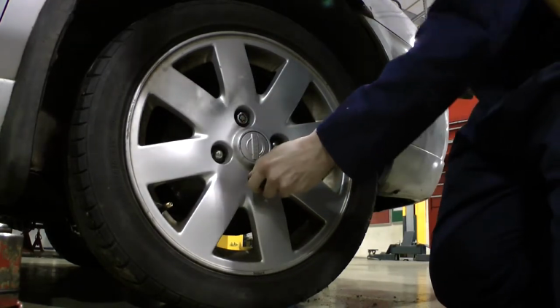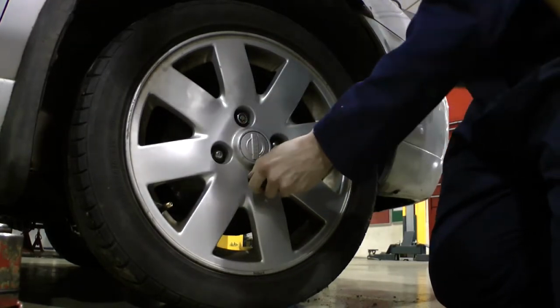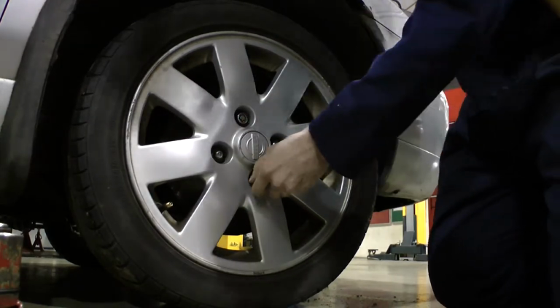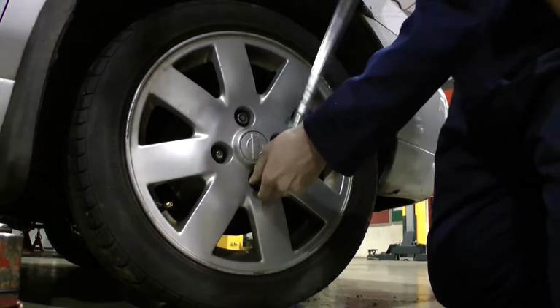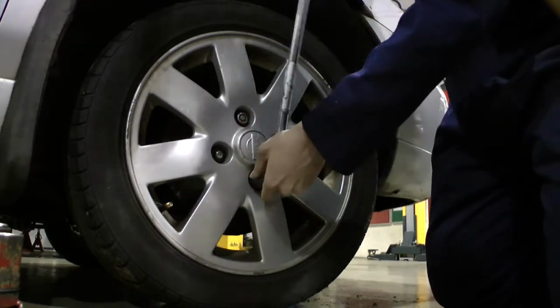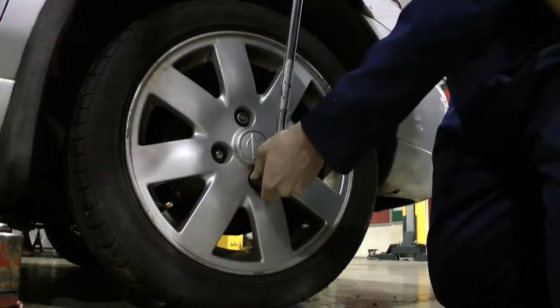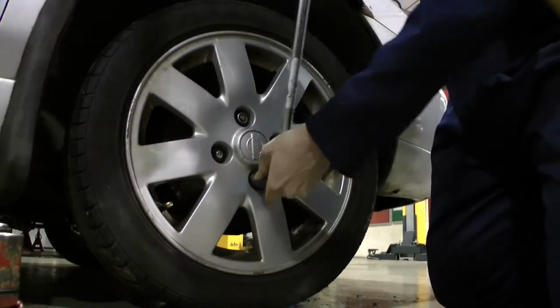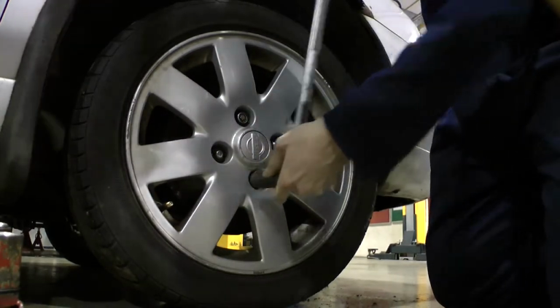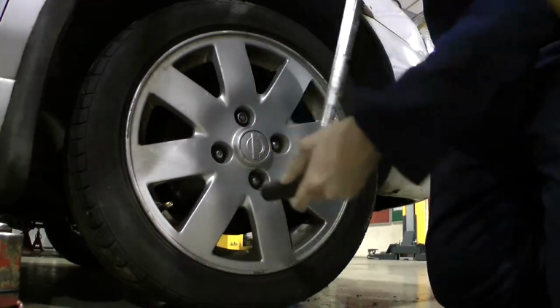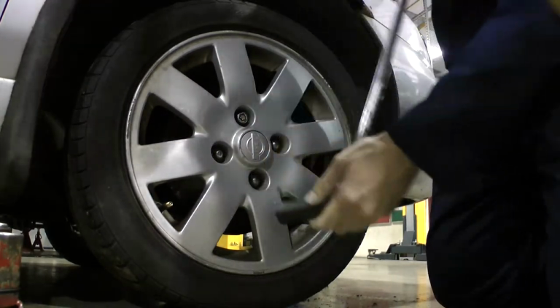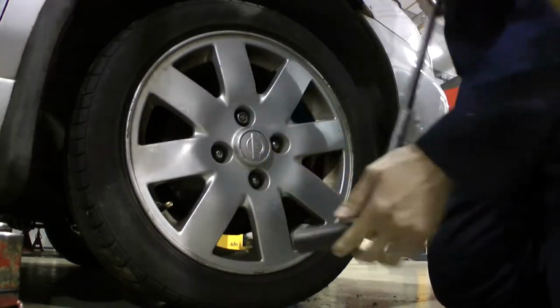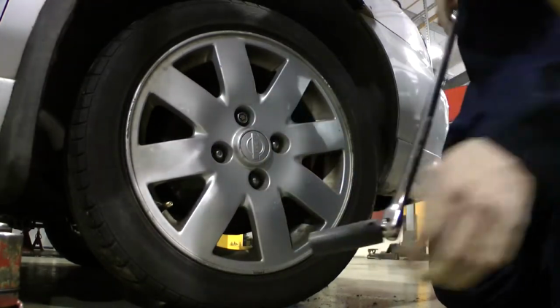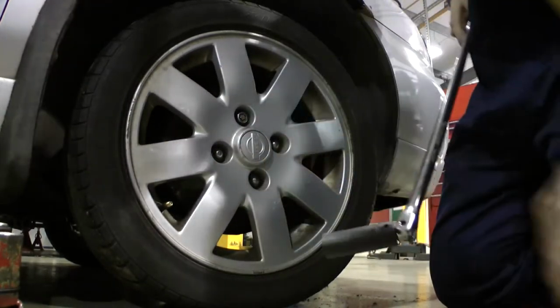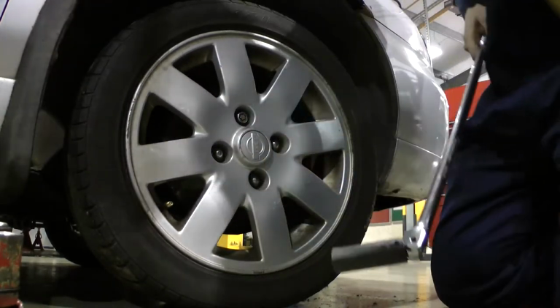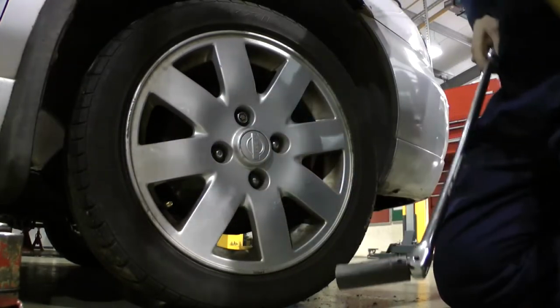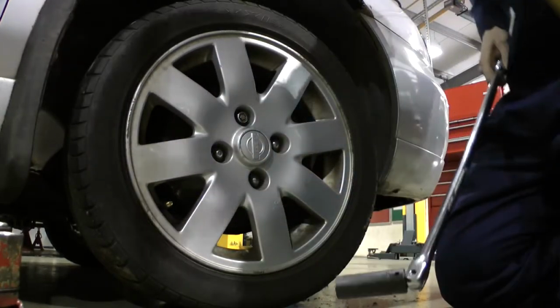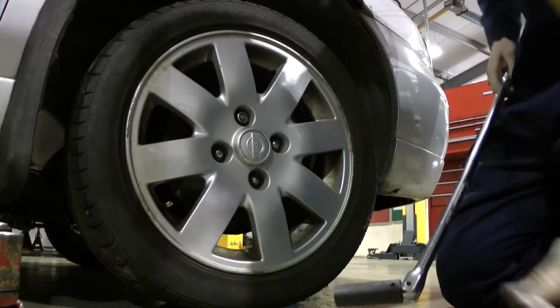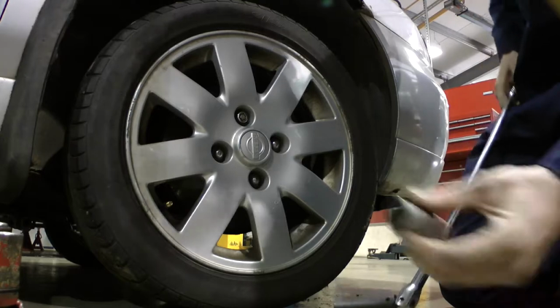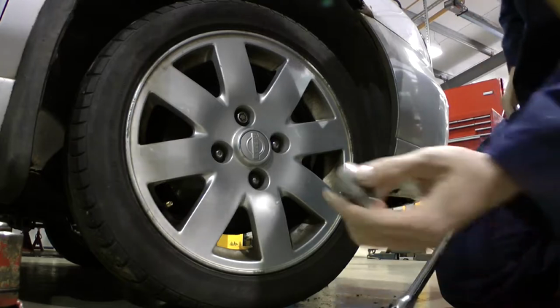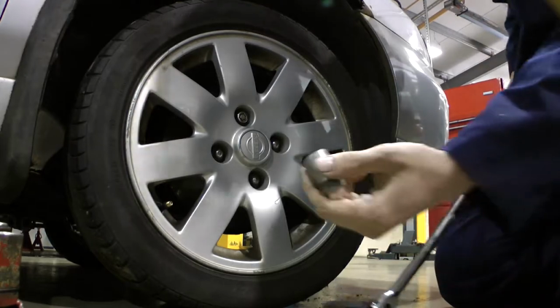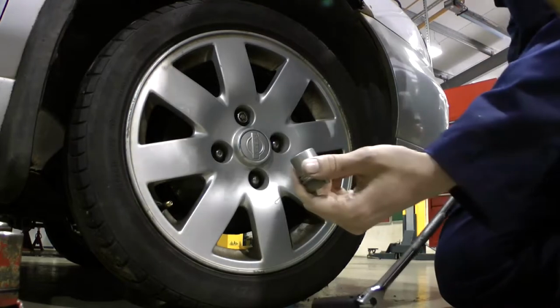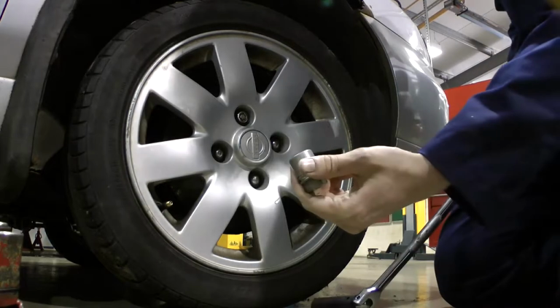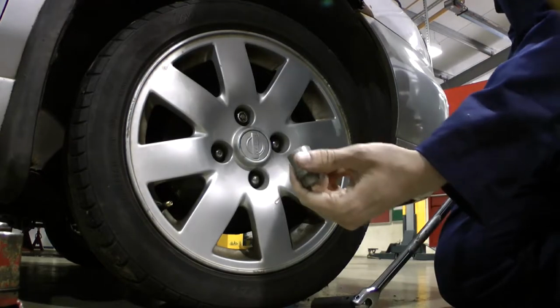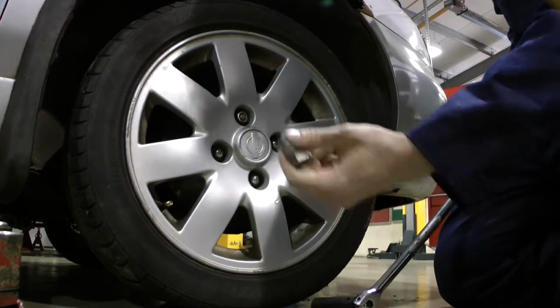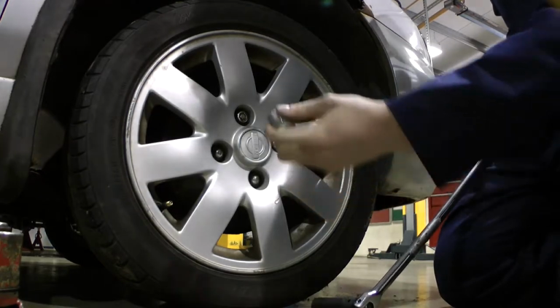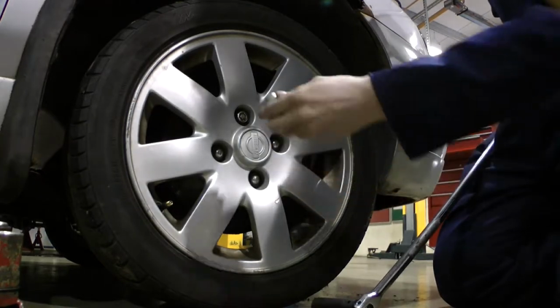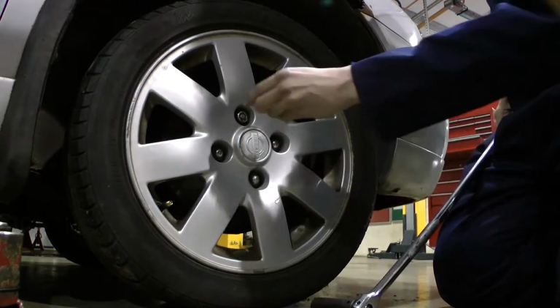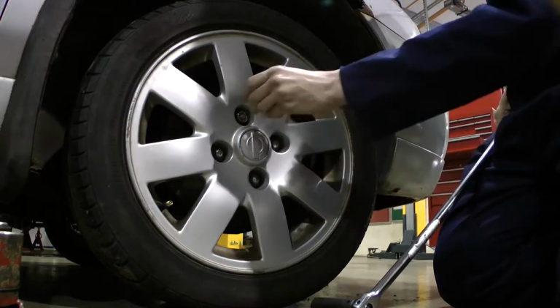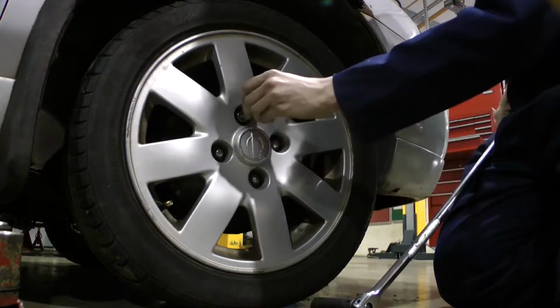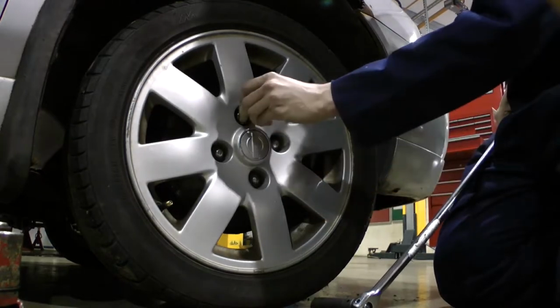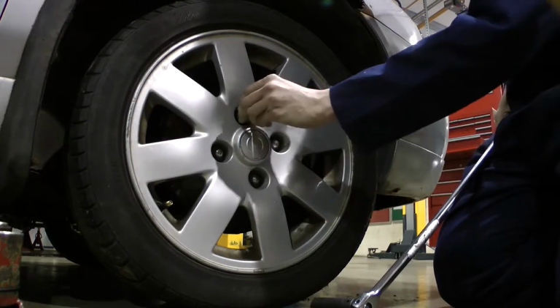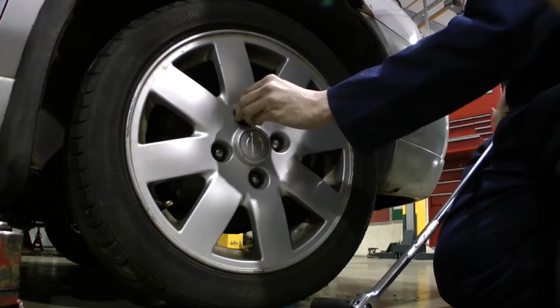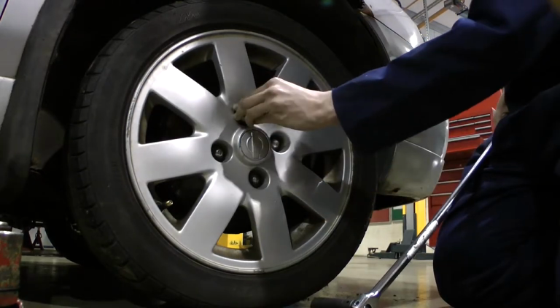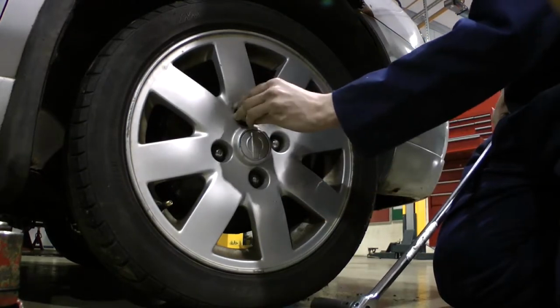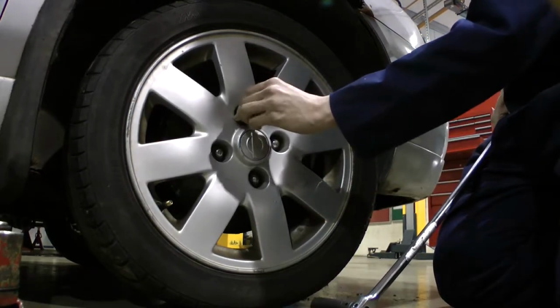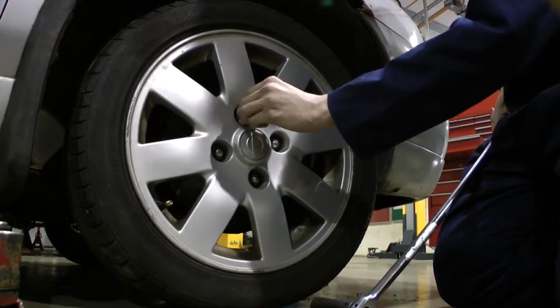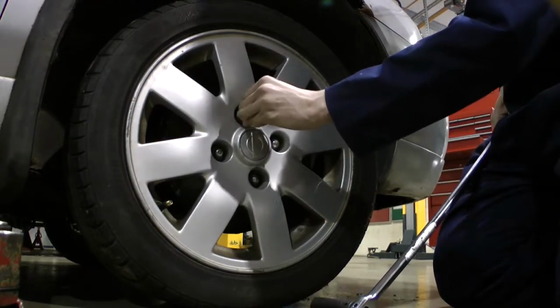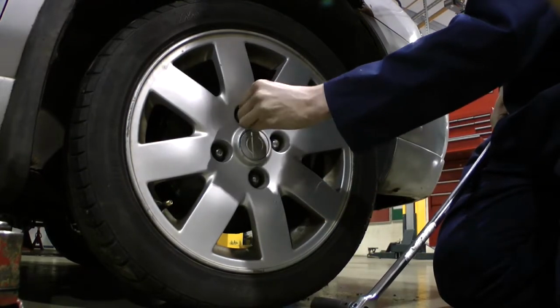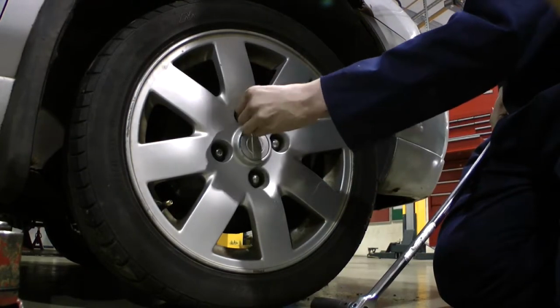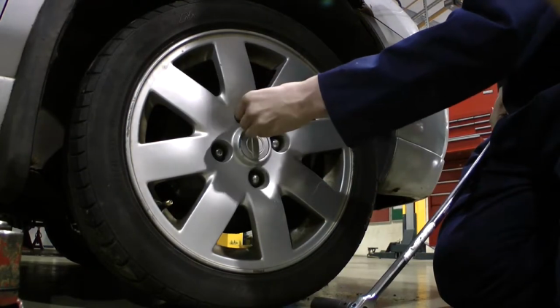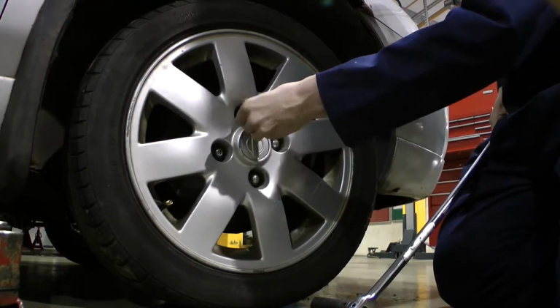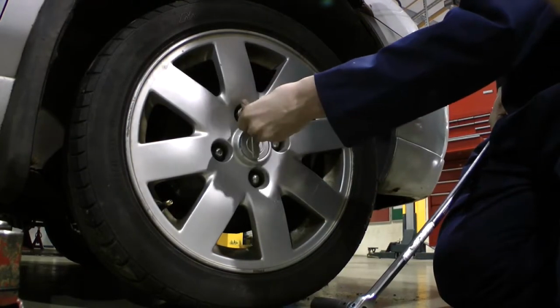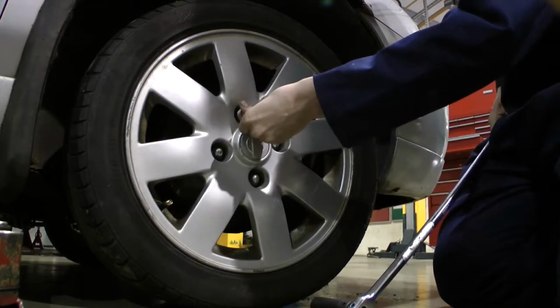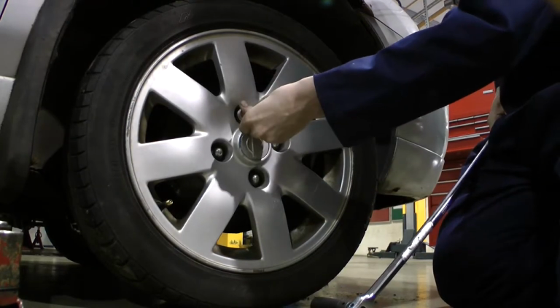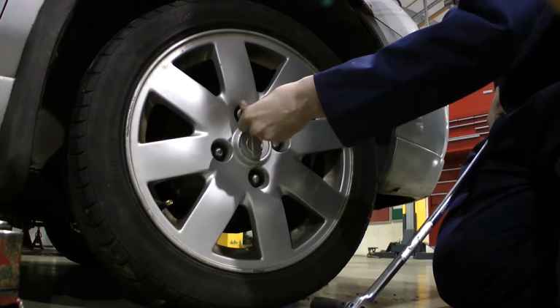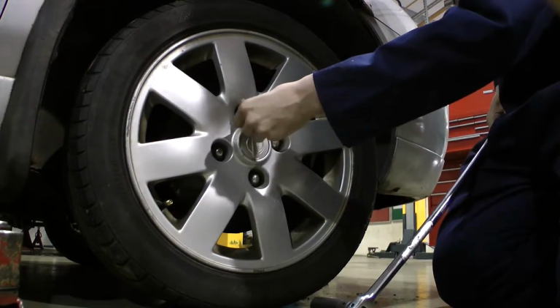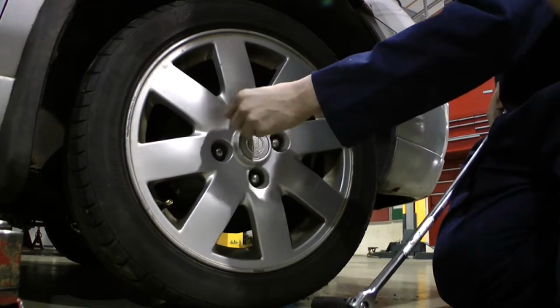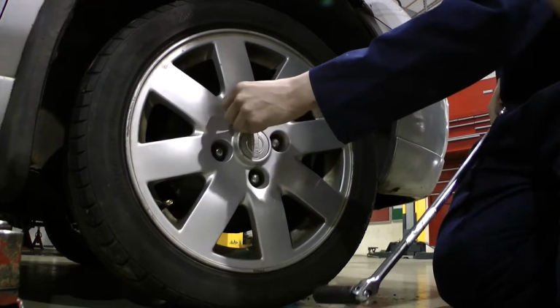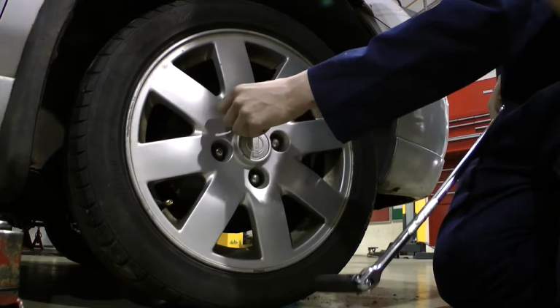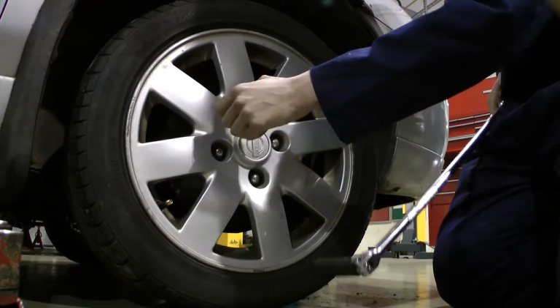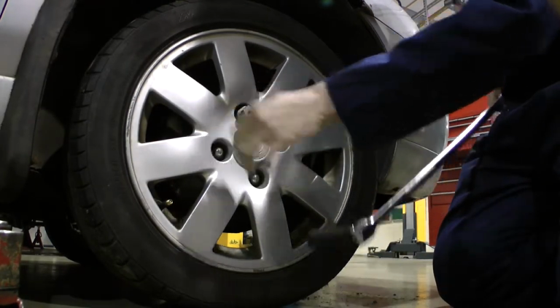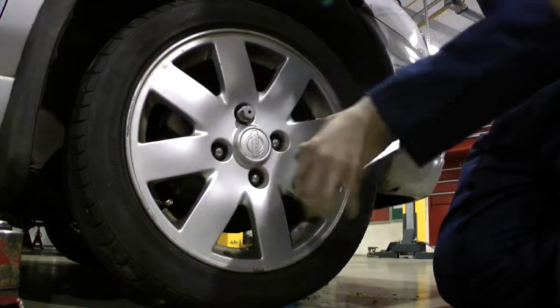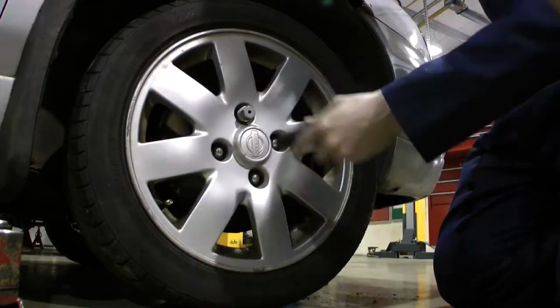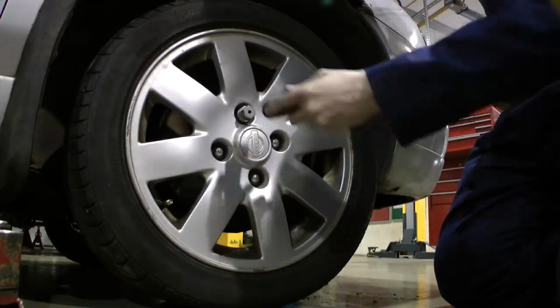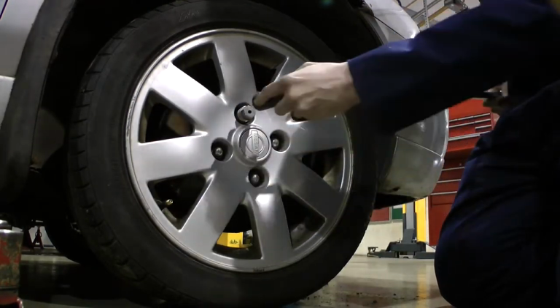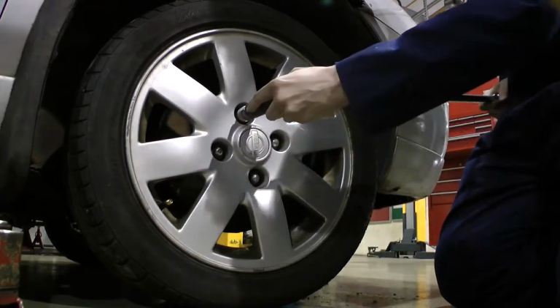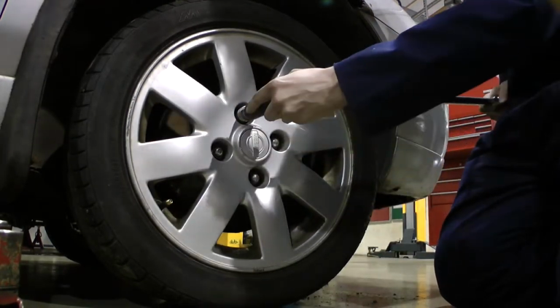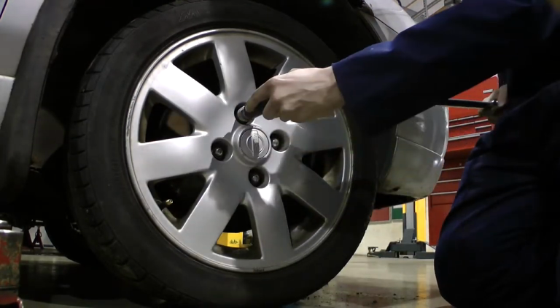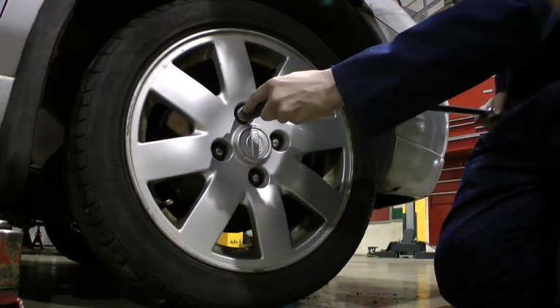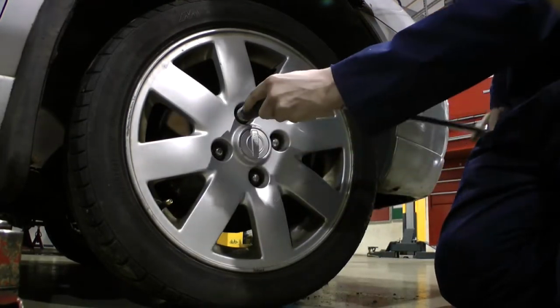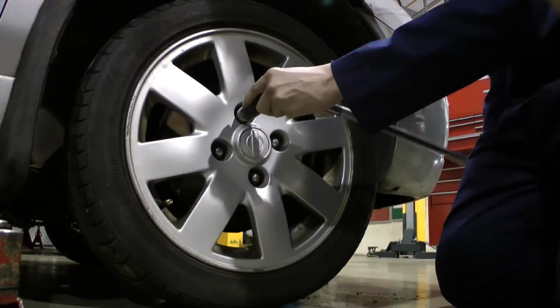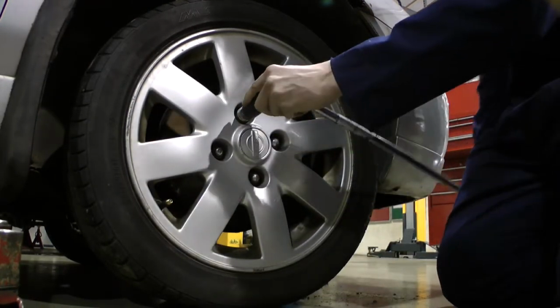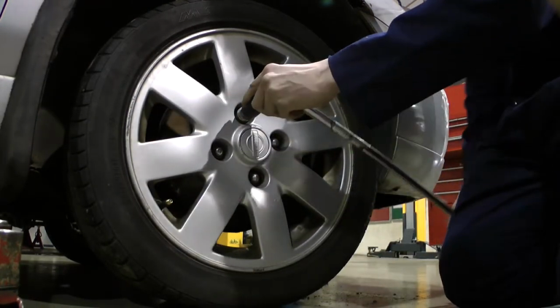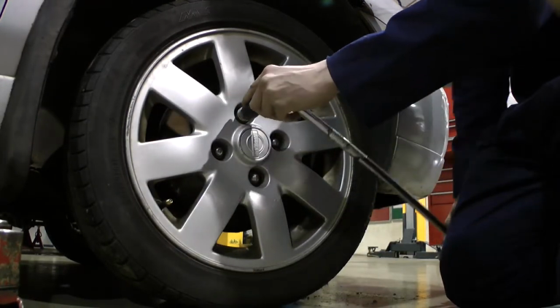Some vehicles have a locking nut to protect from theft. This fits onto the existing socket before removal.